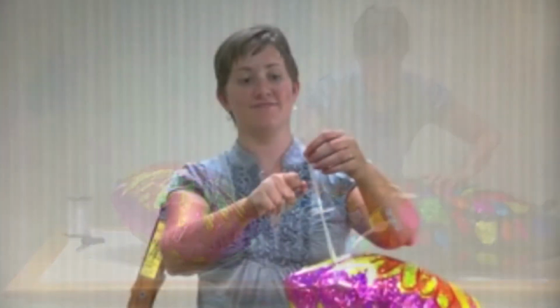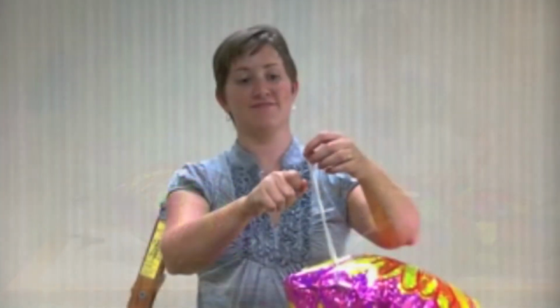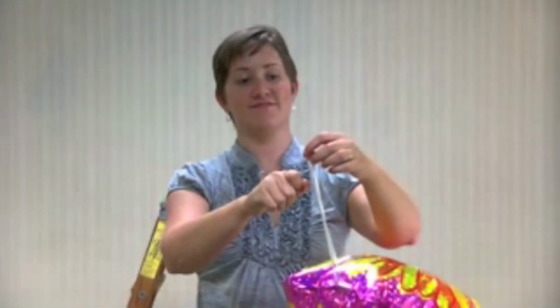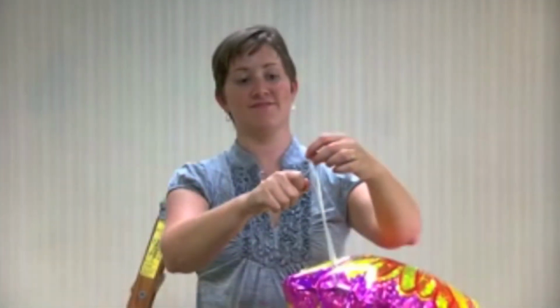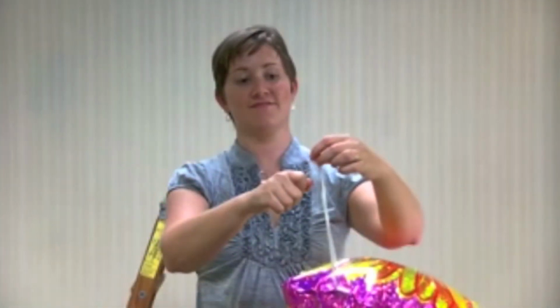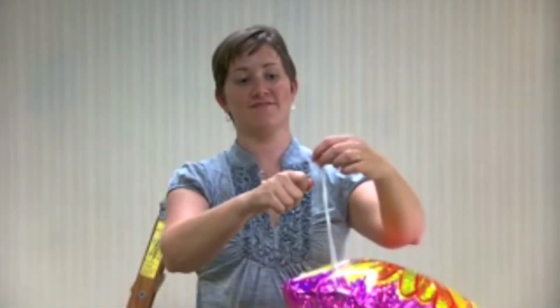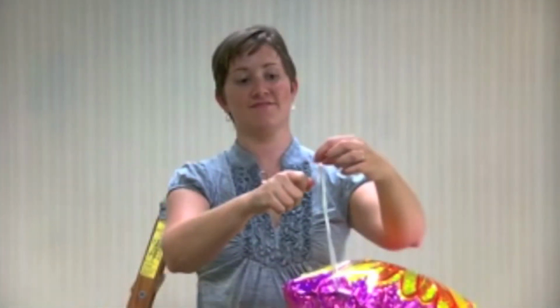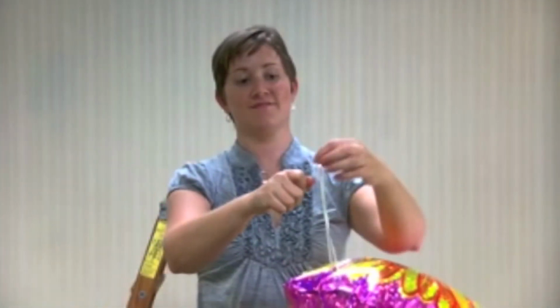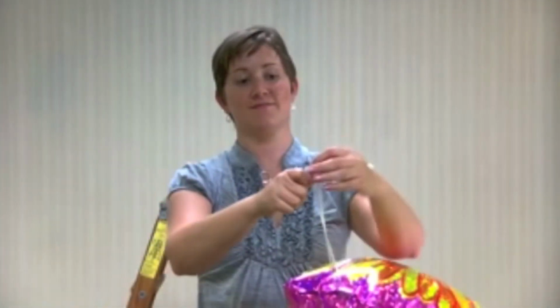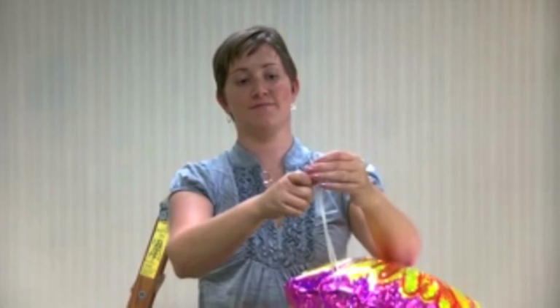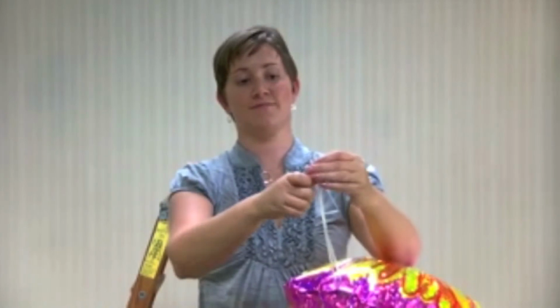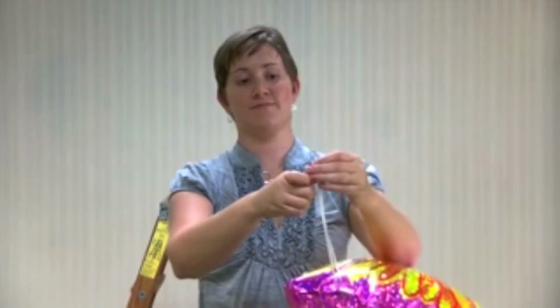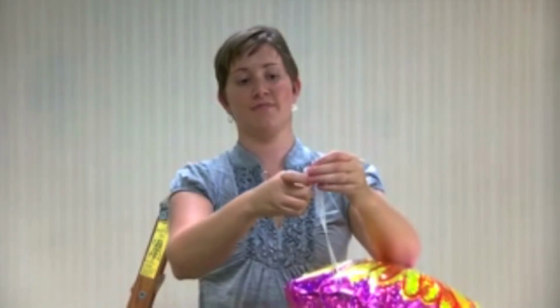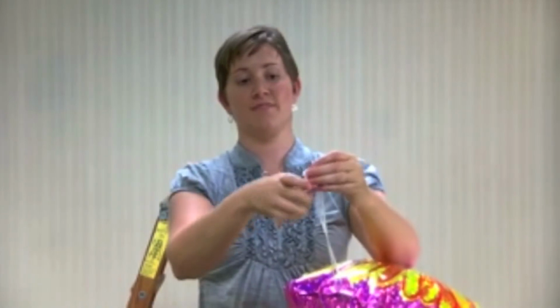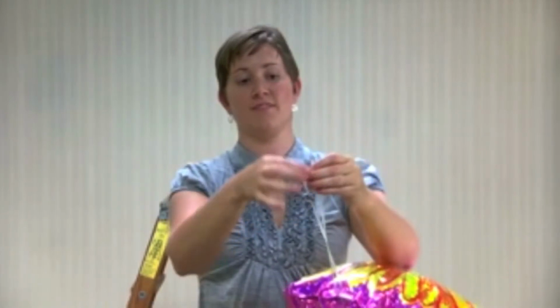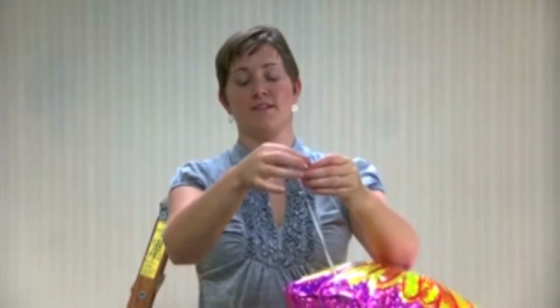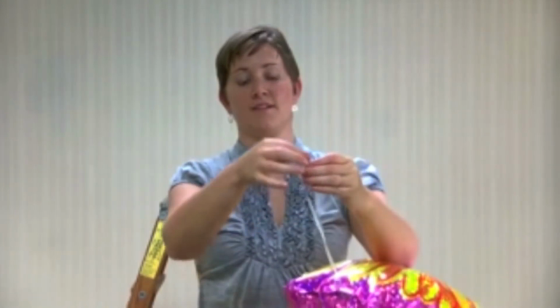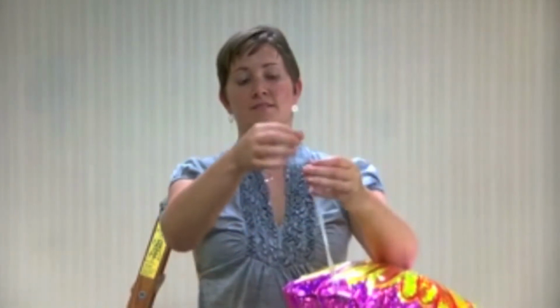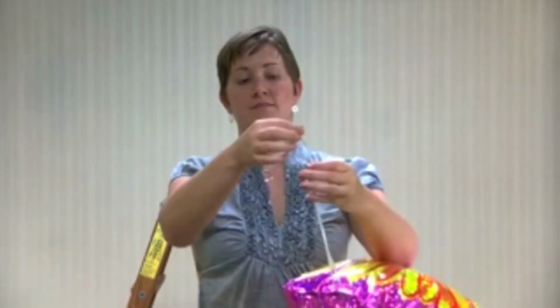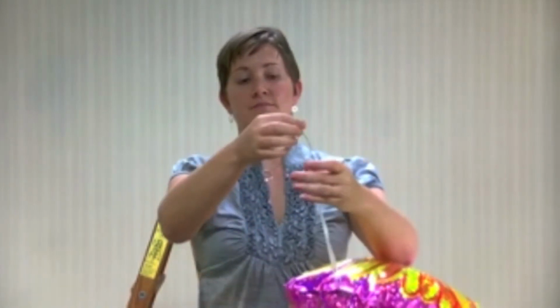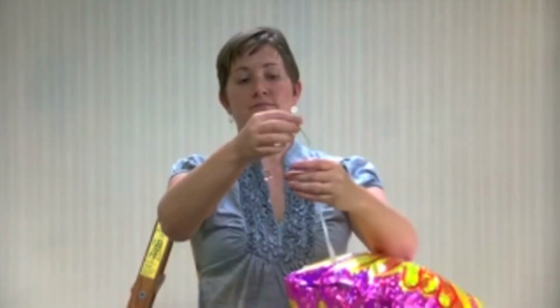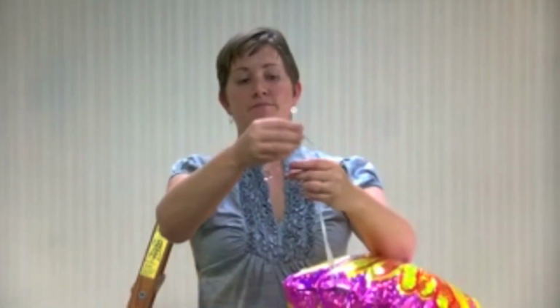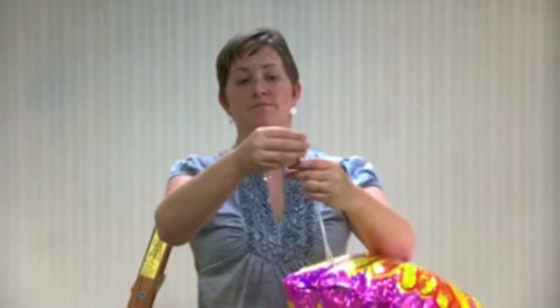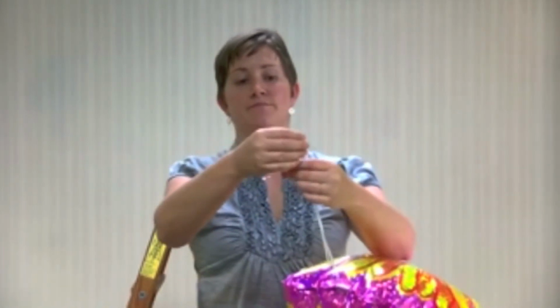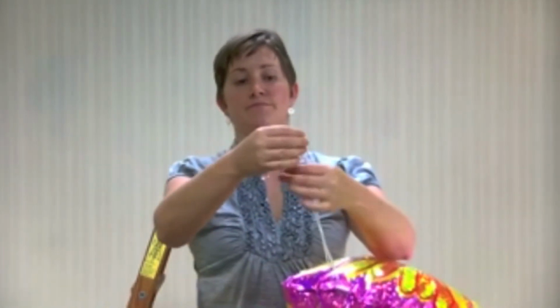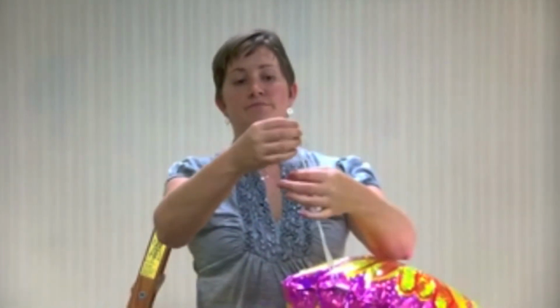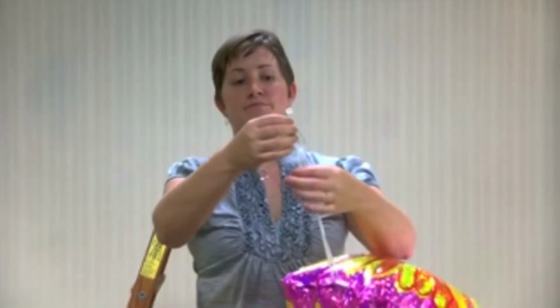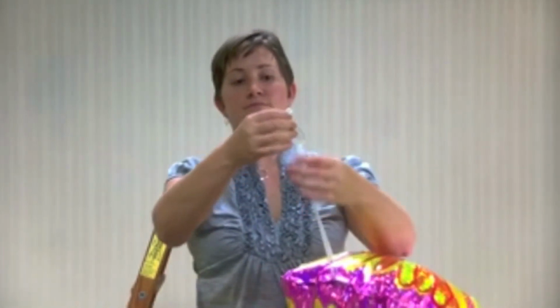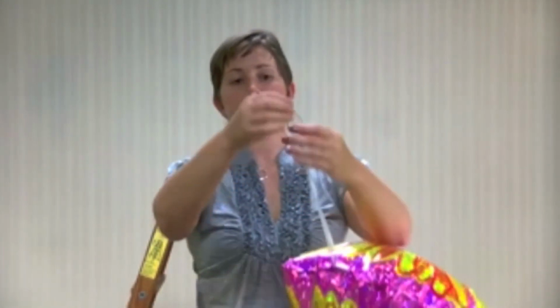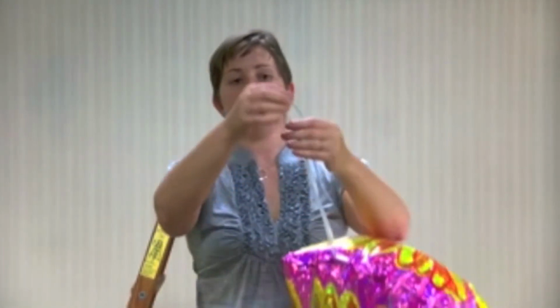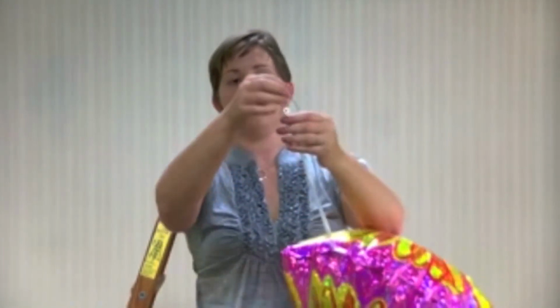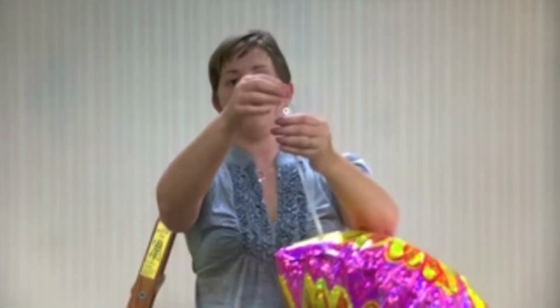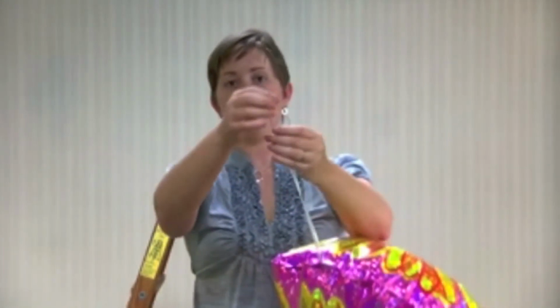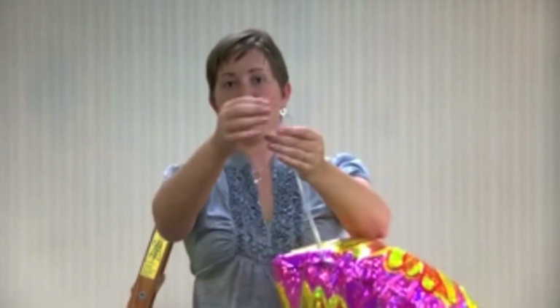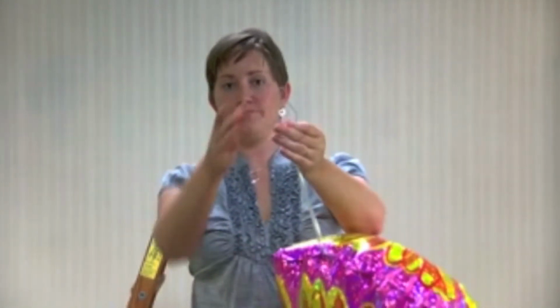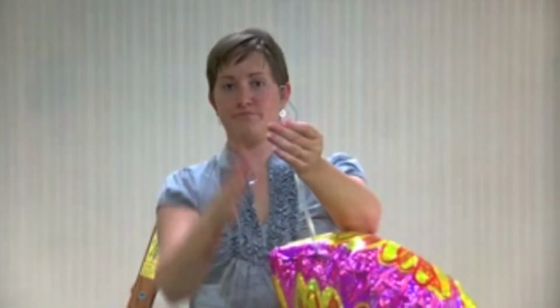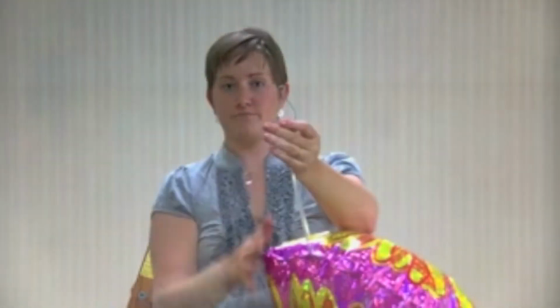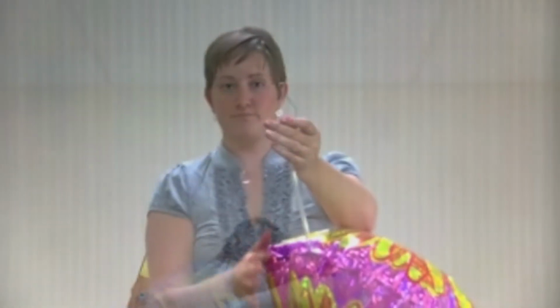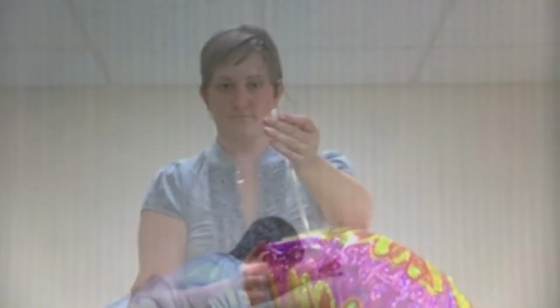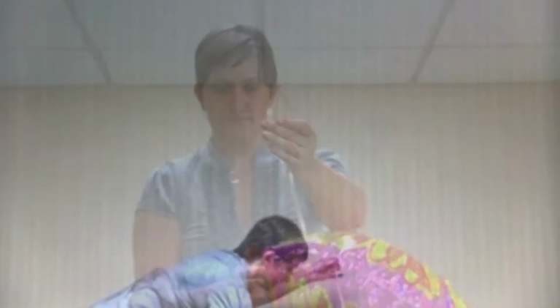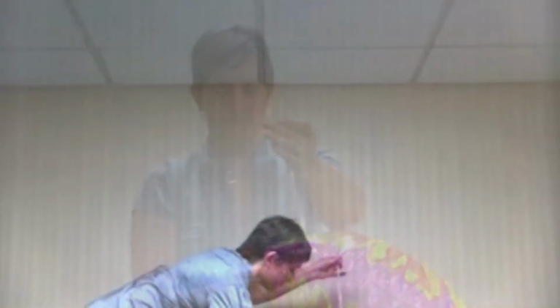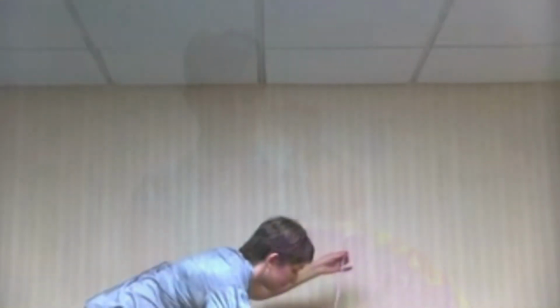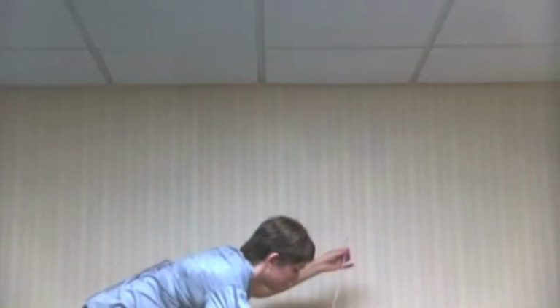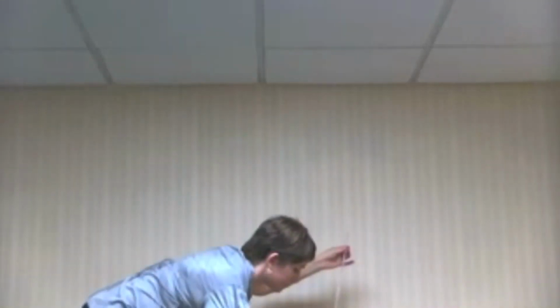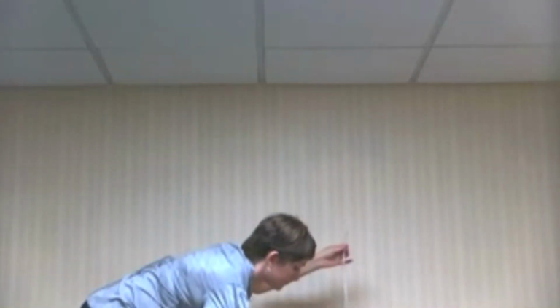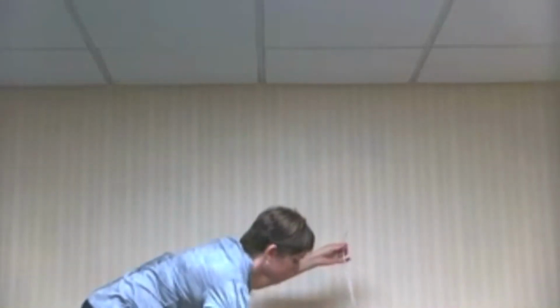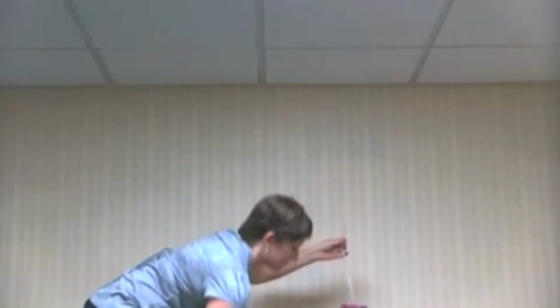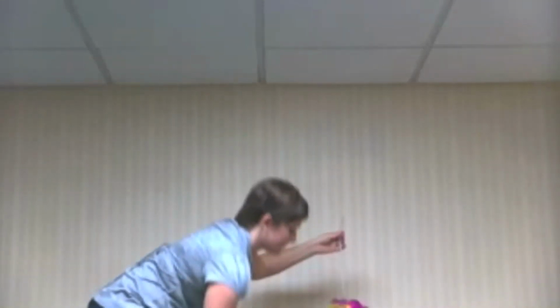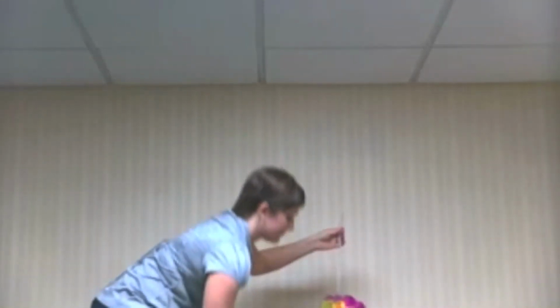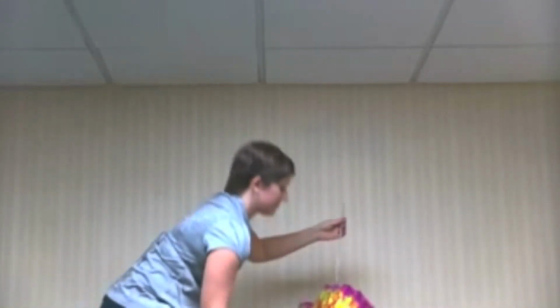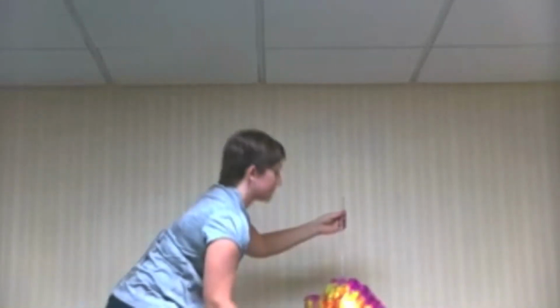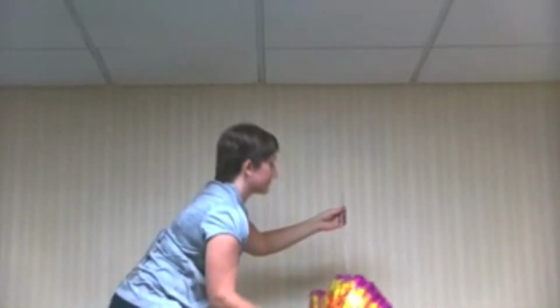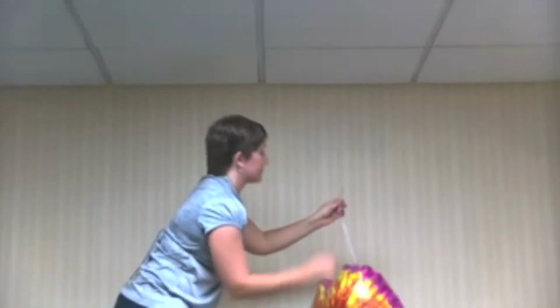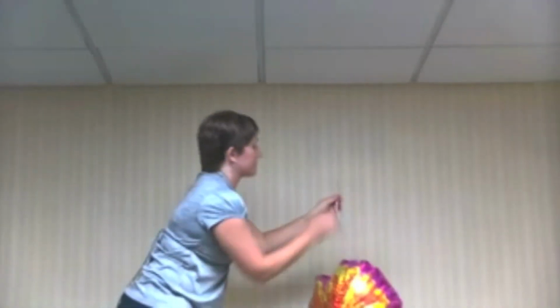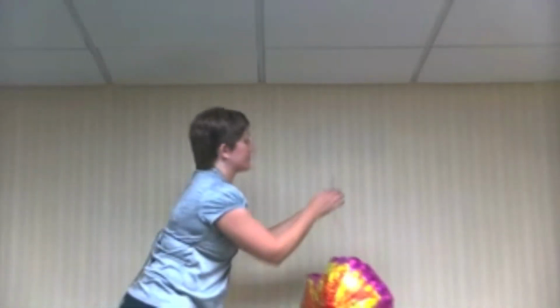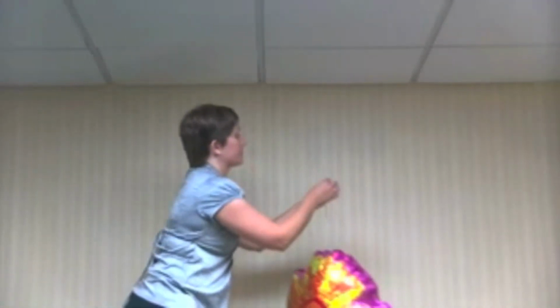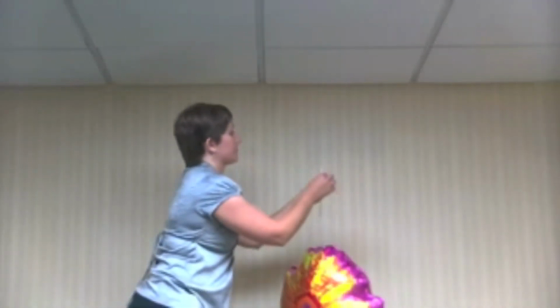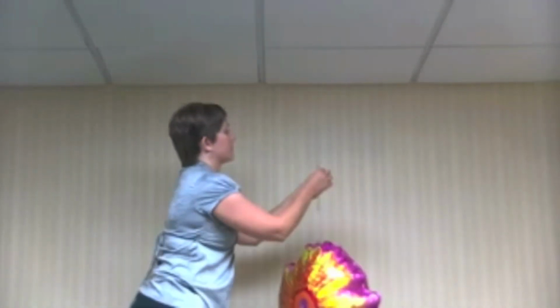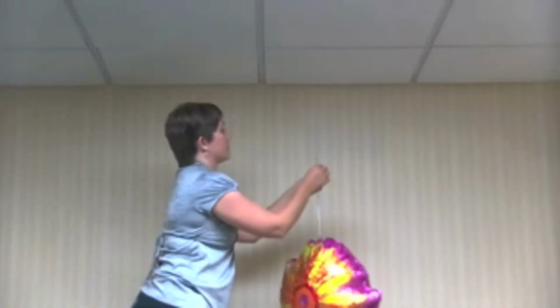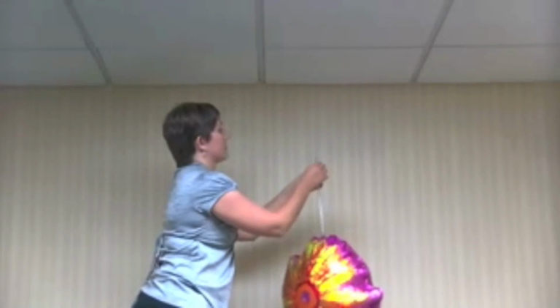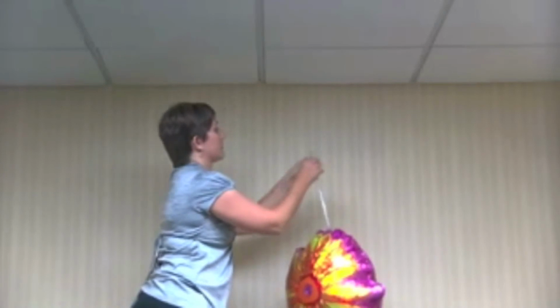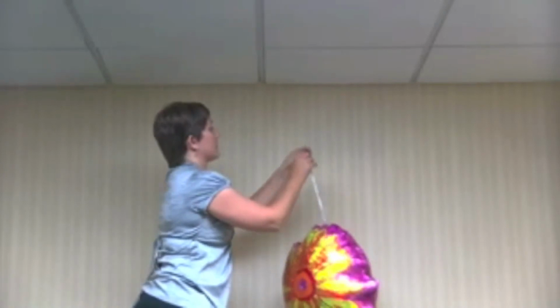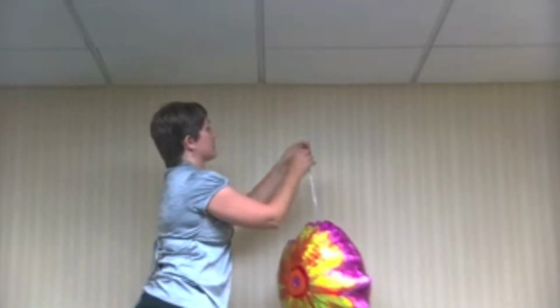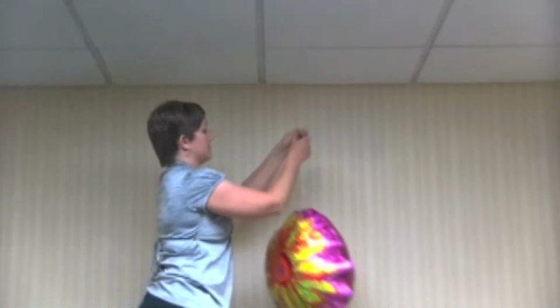Tie curling ribbon or filament line in a loop from the adhesive tab on your top balloon and insert it into a figure-eight skyhook.